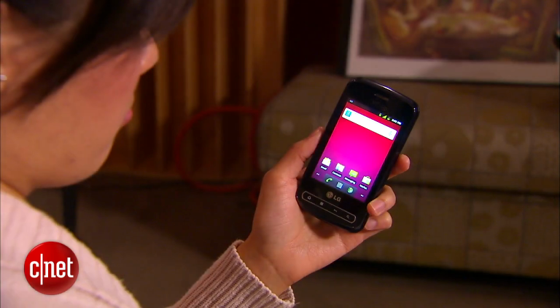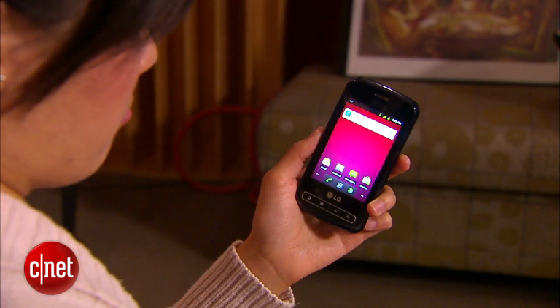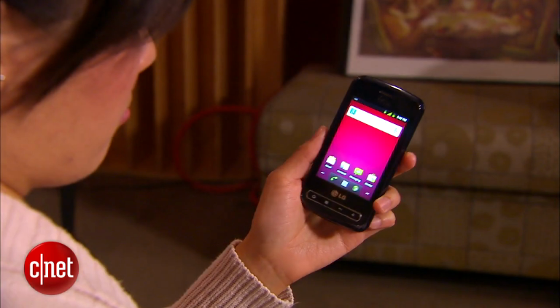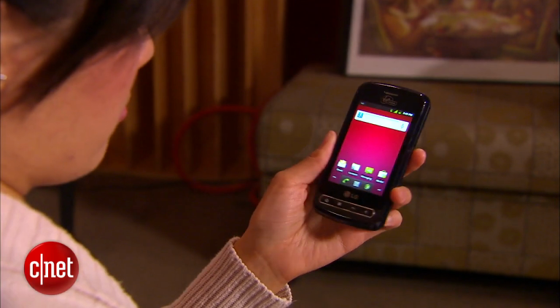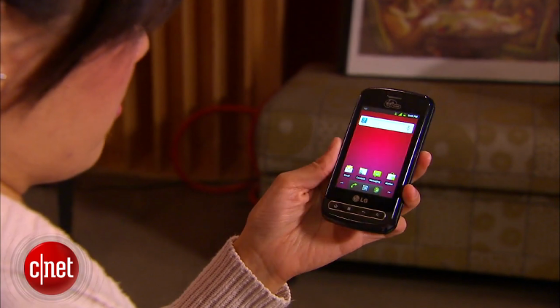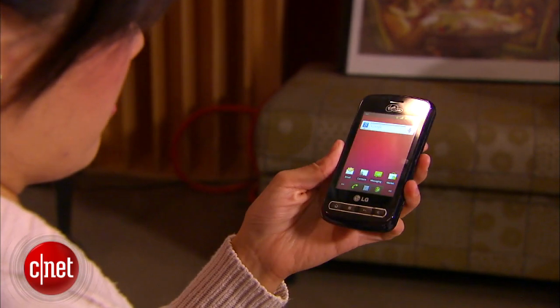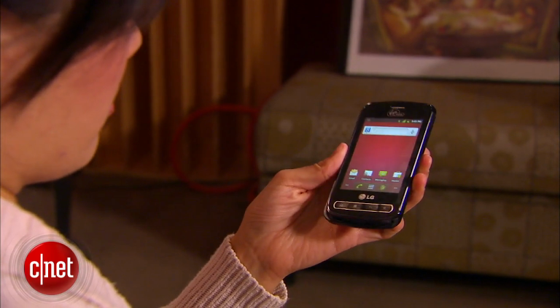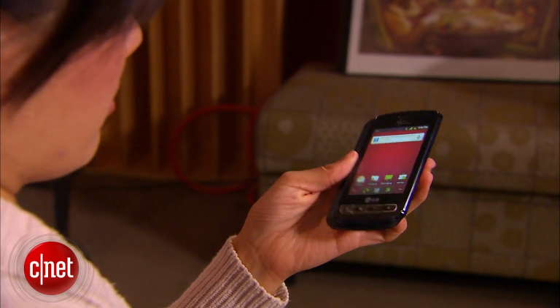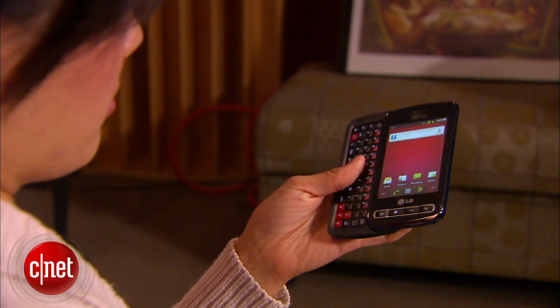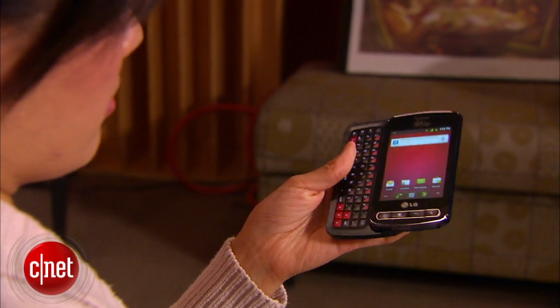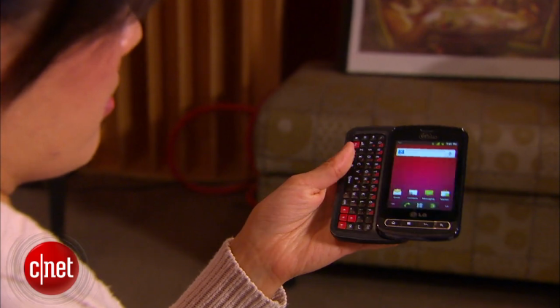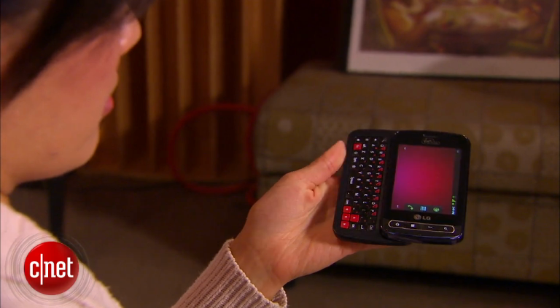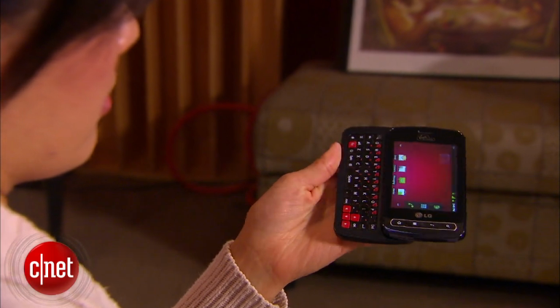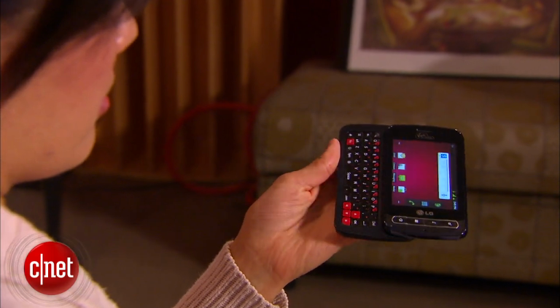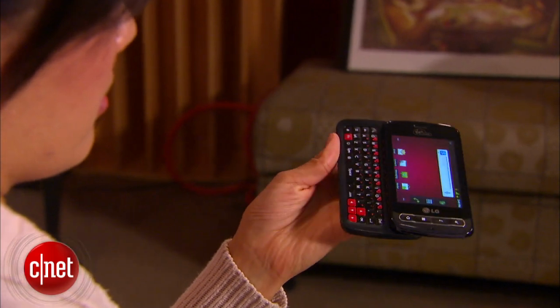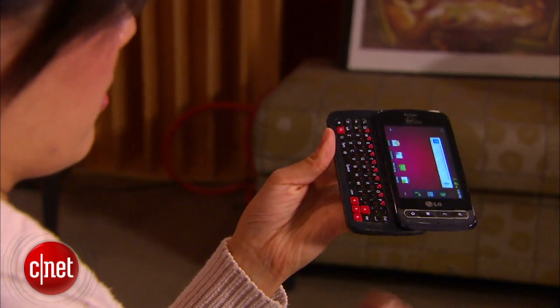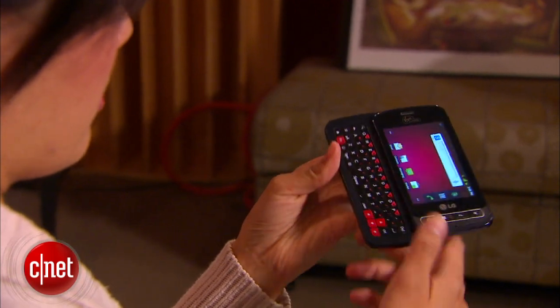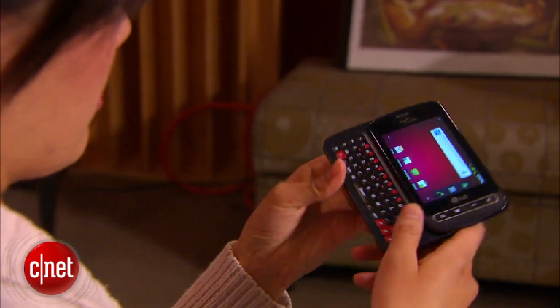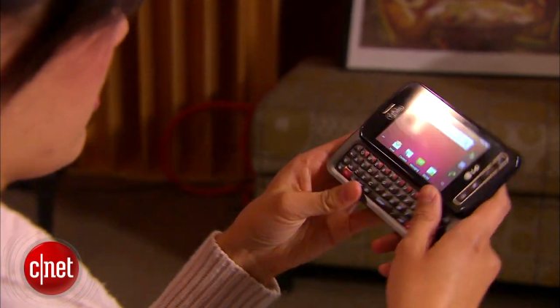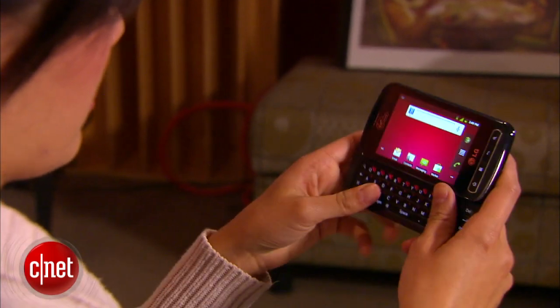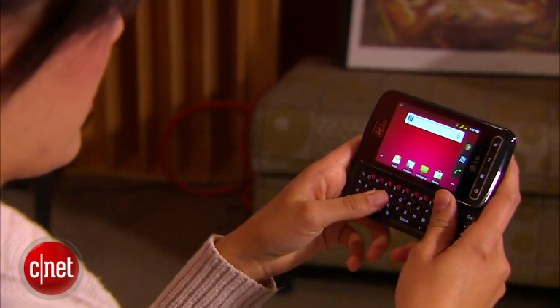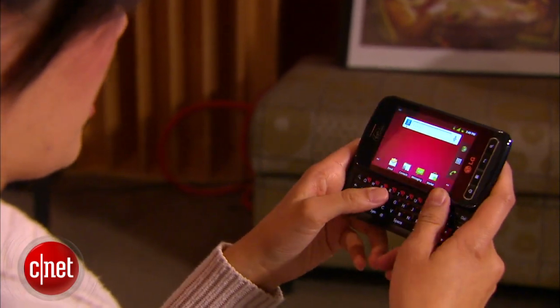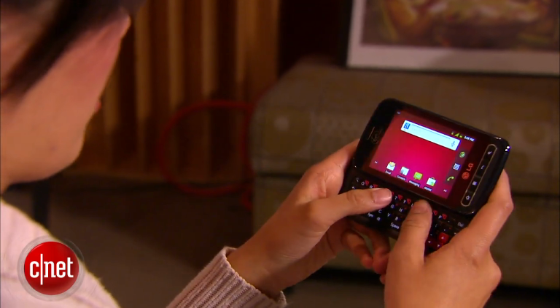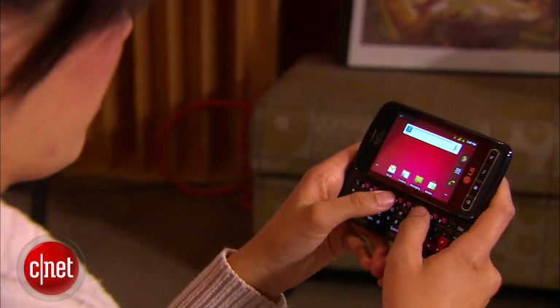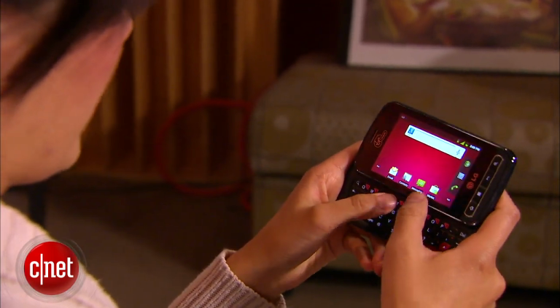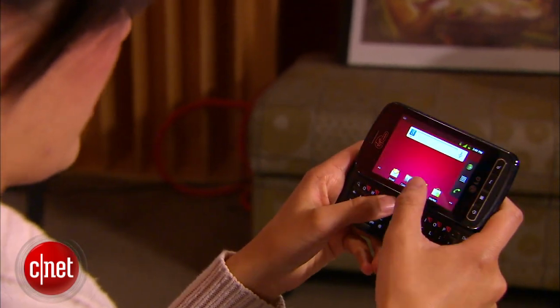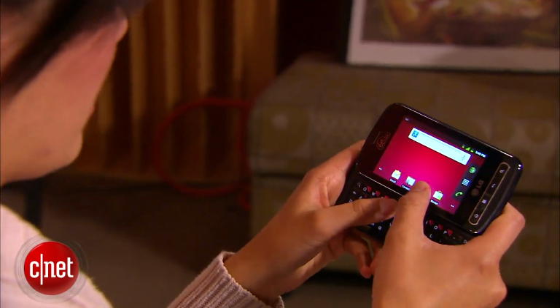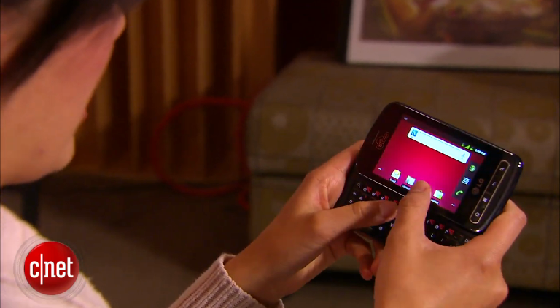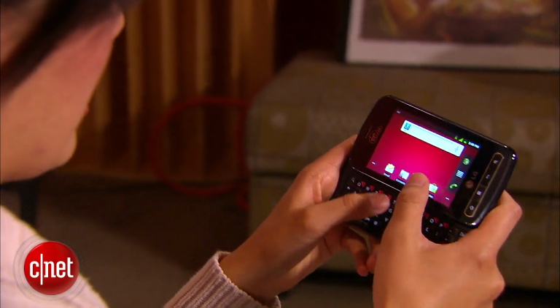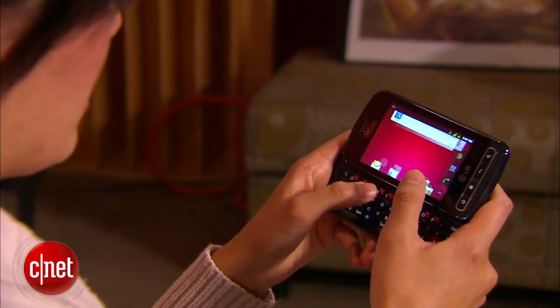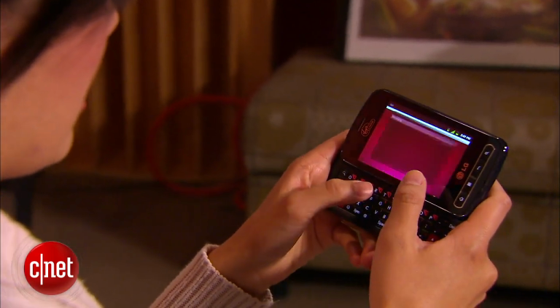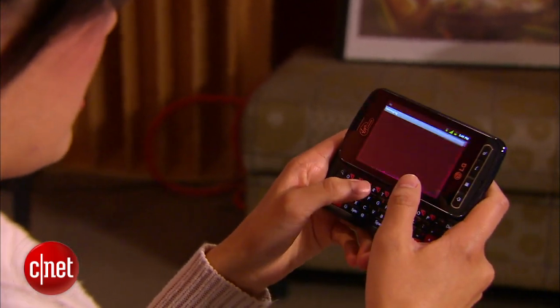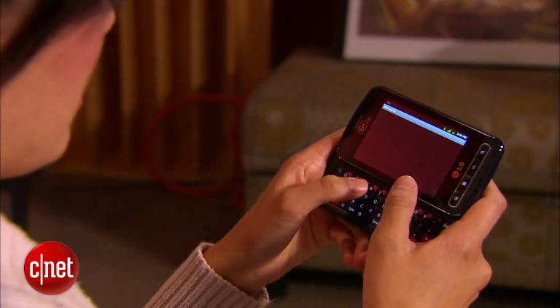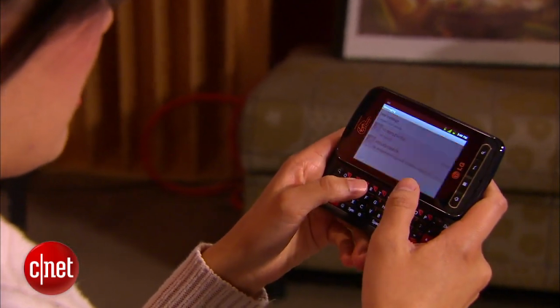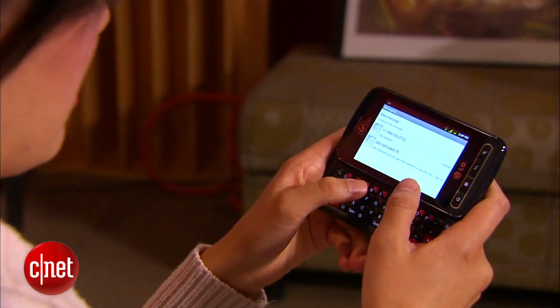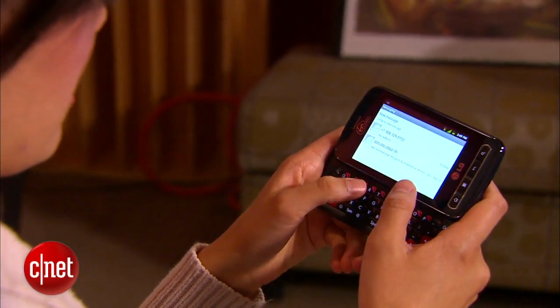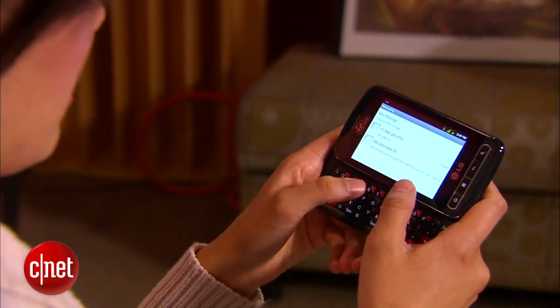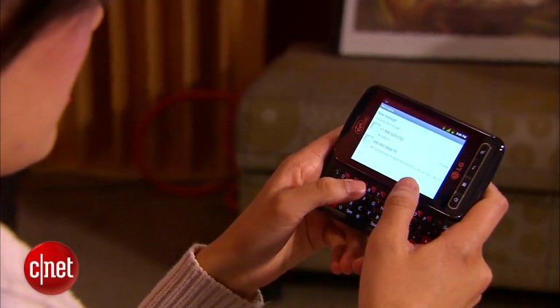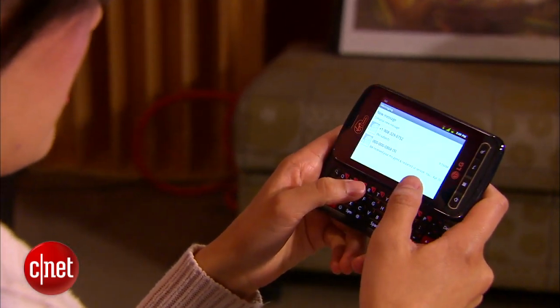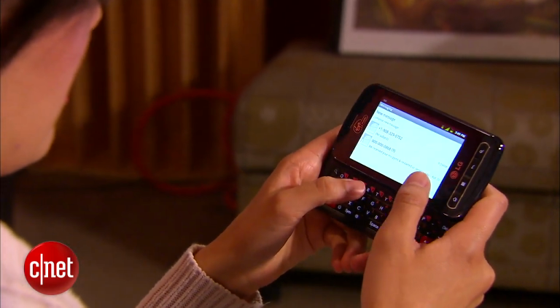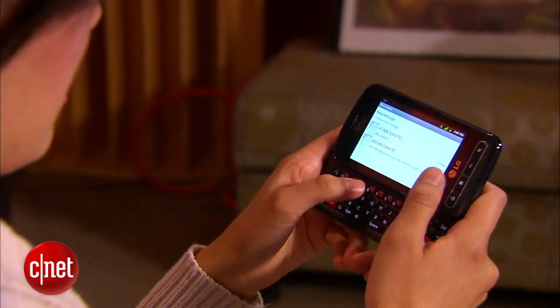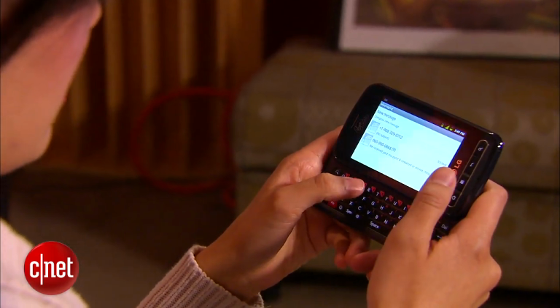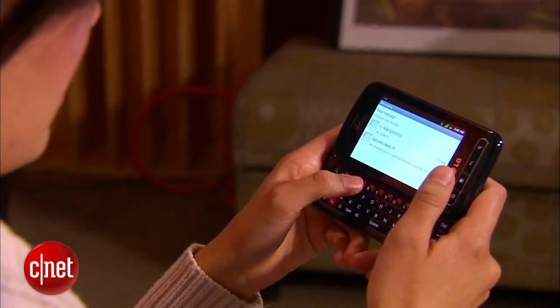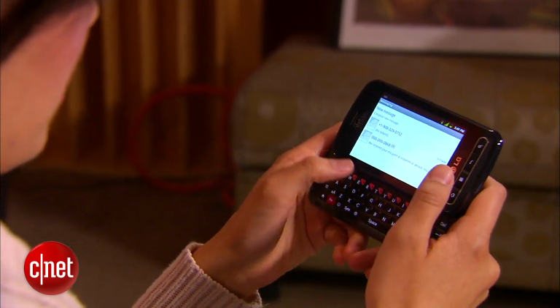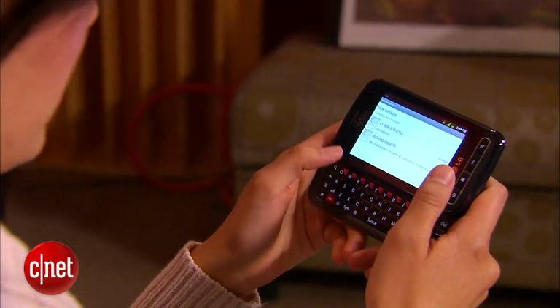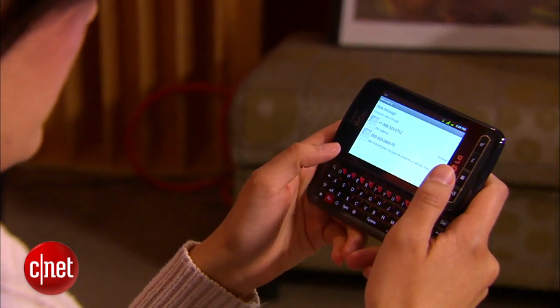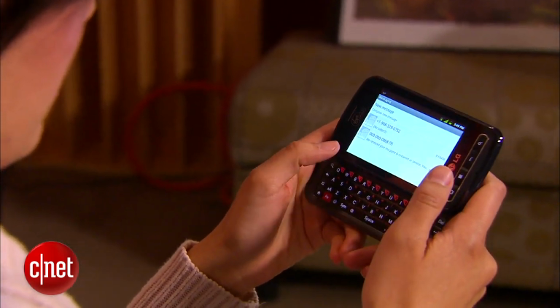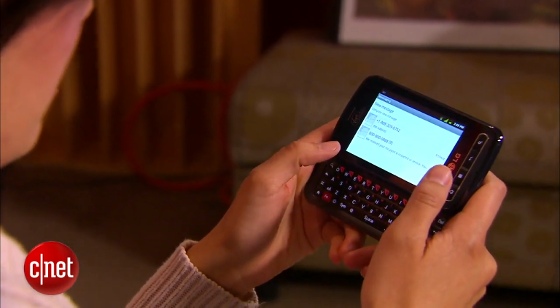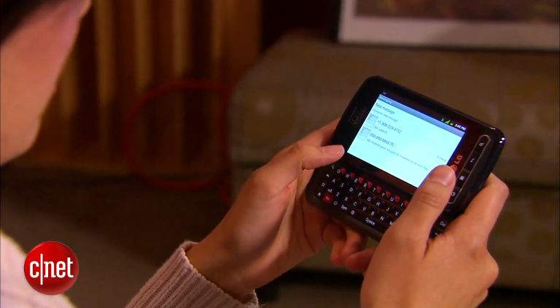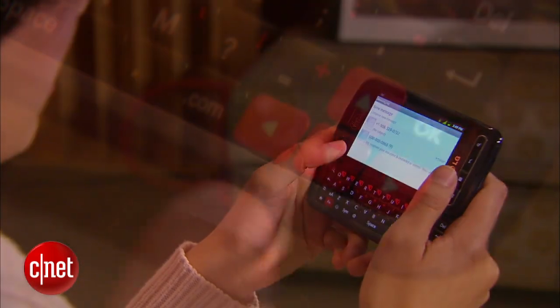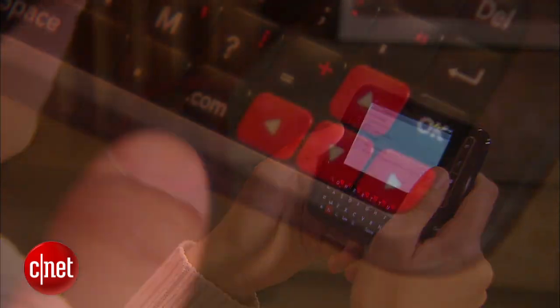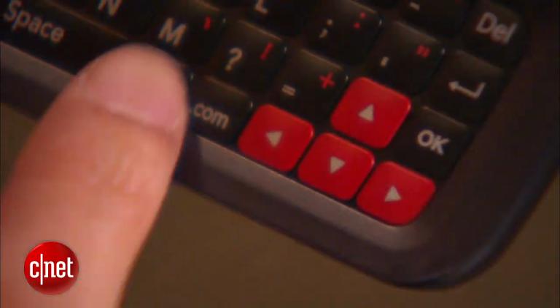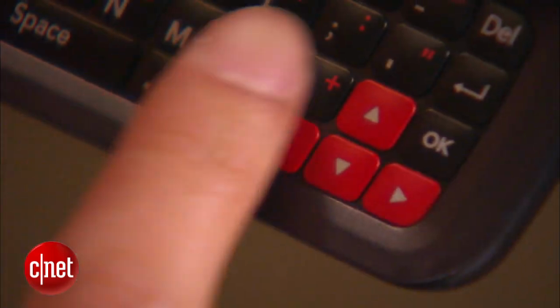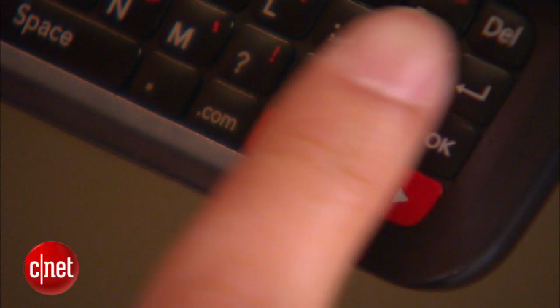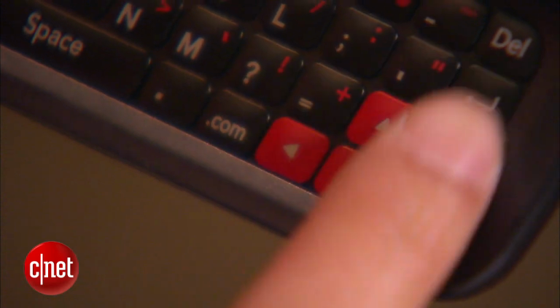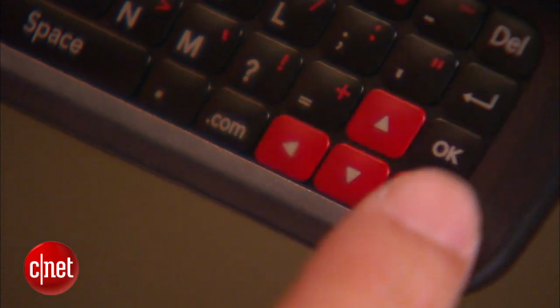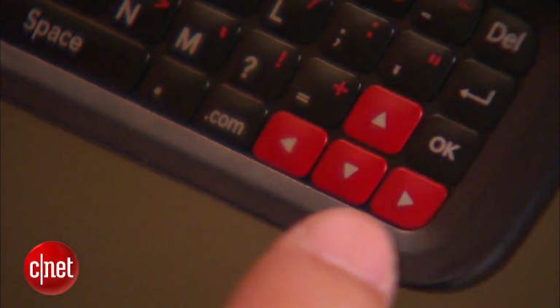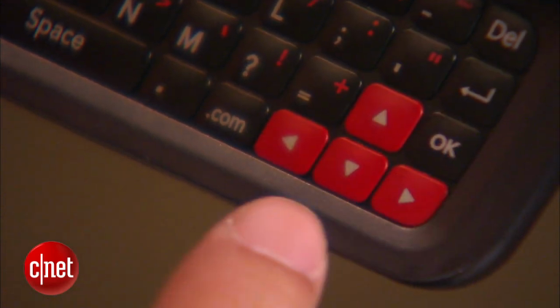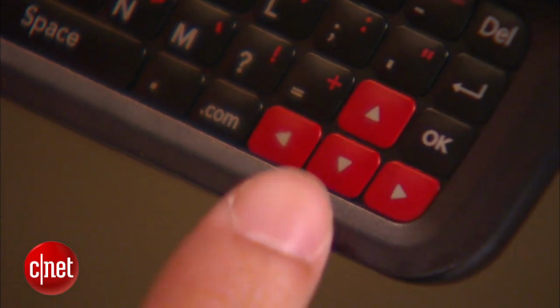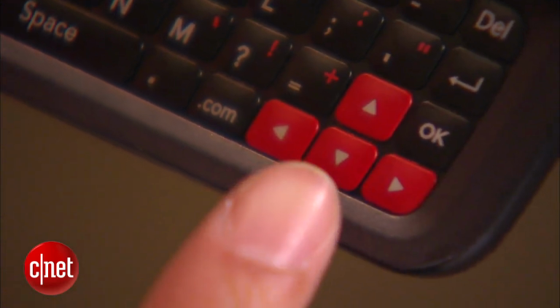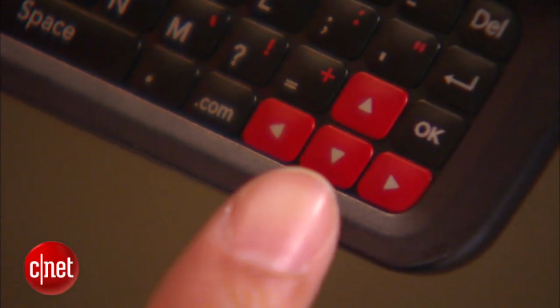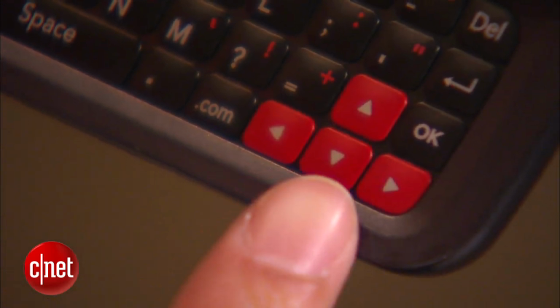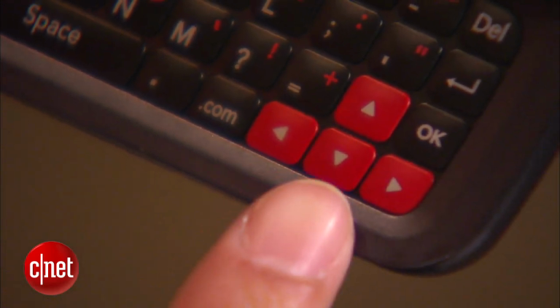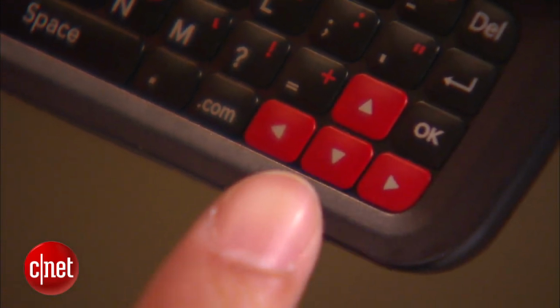For all you texting lovers out there, underneath there is a 4-row QWERTY slide-out keyboard that lights up when in use and includes 4 navigational arrows.